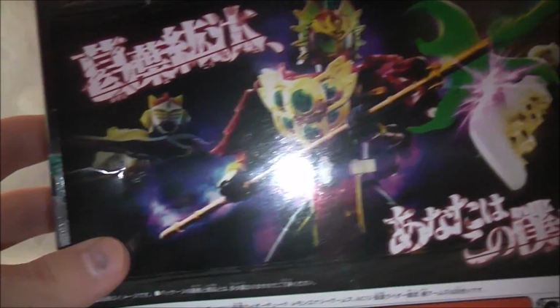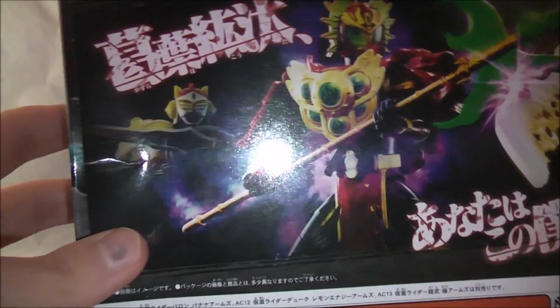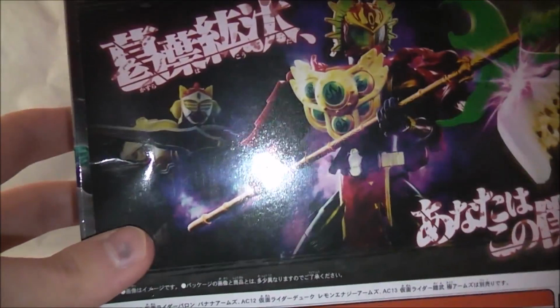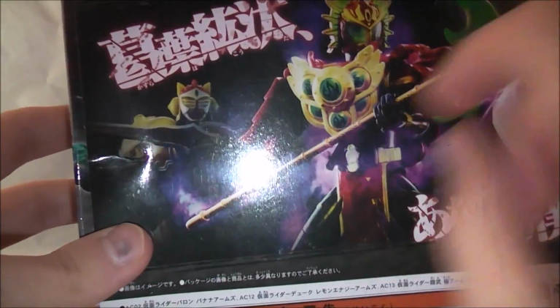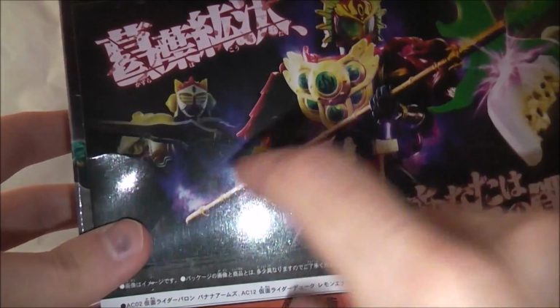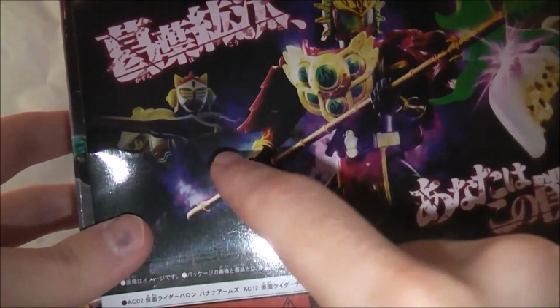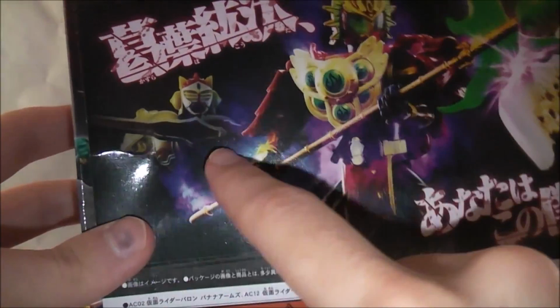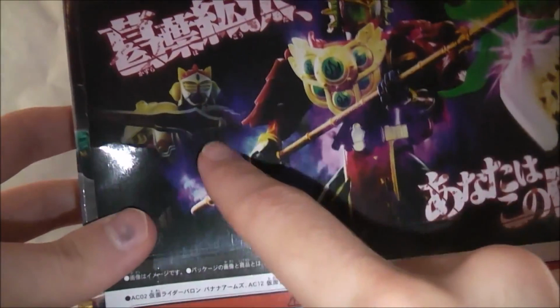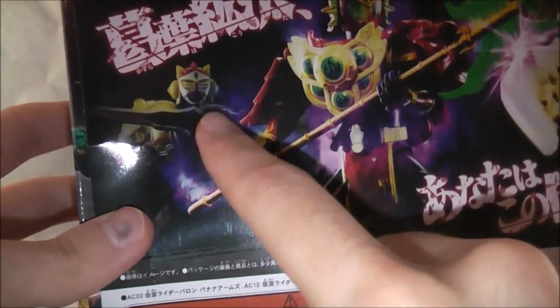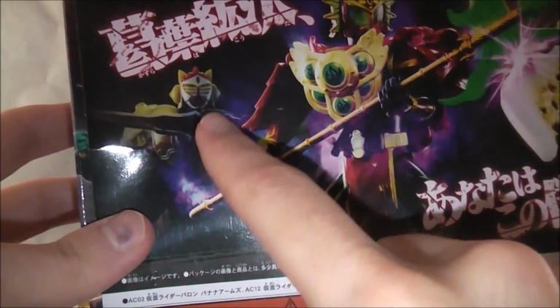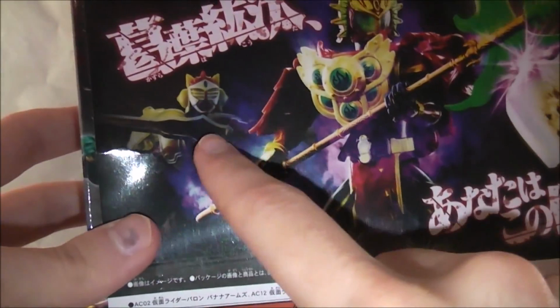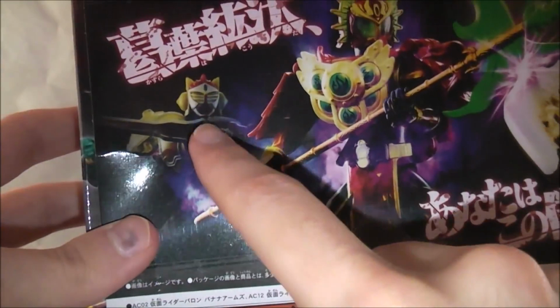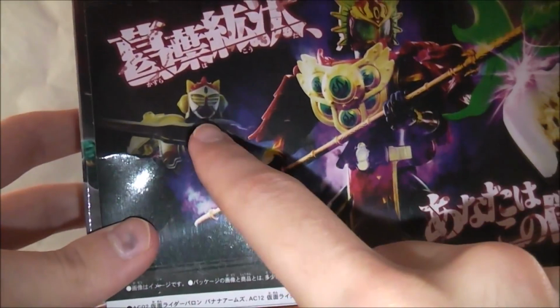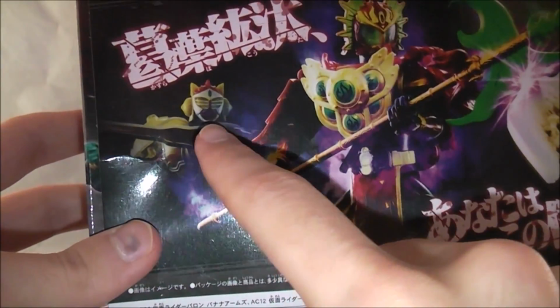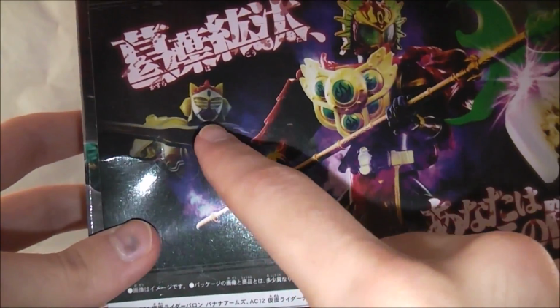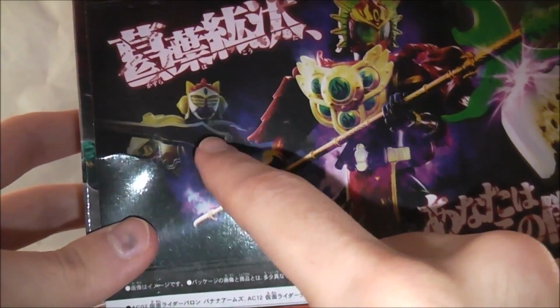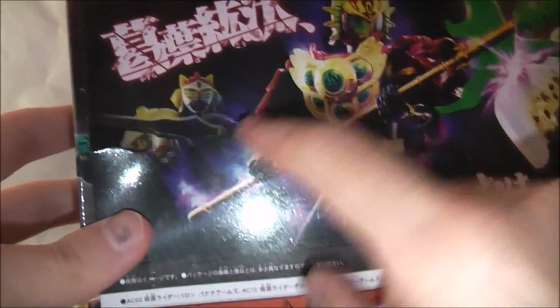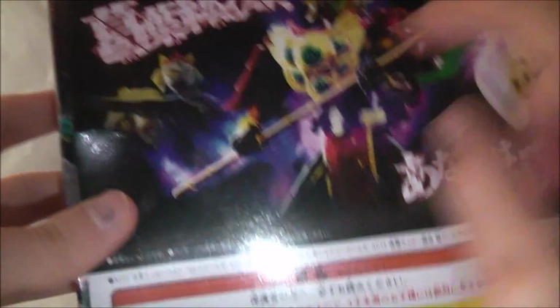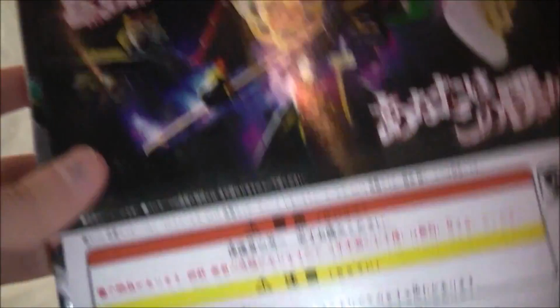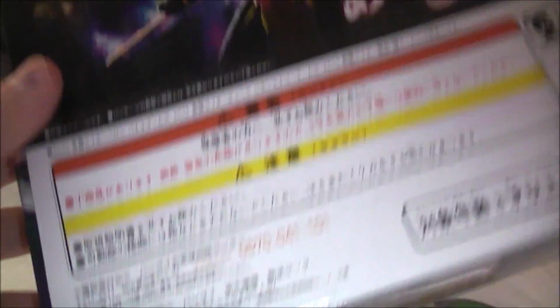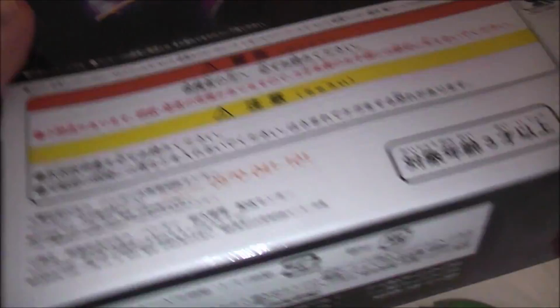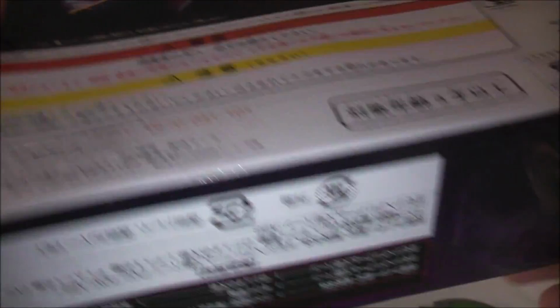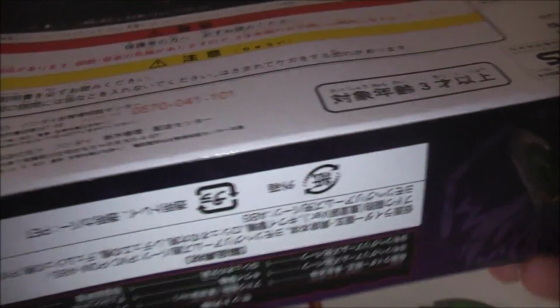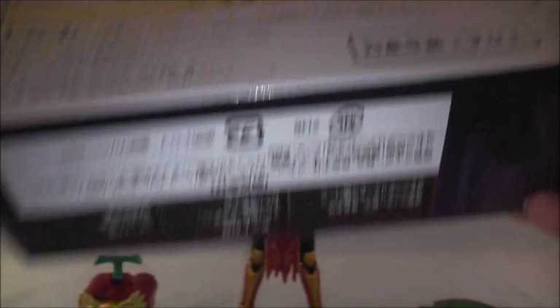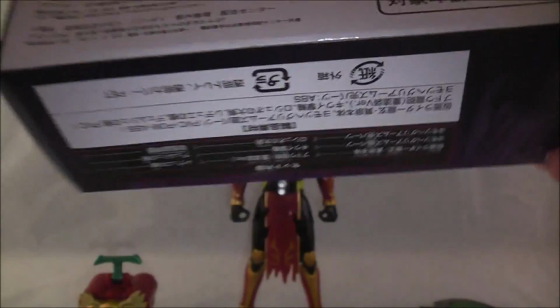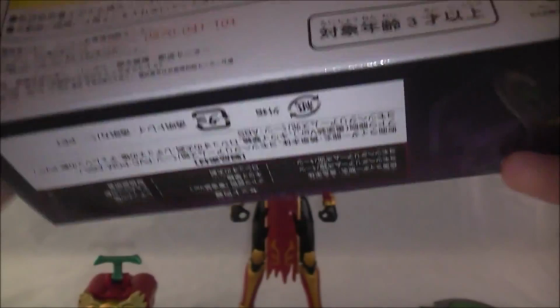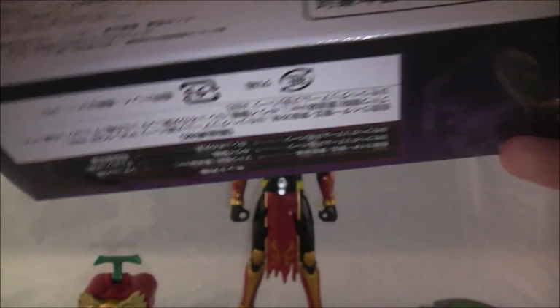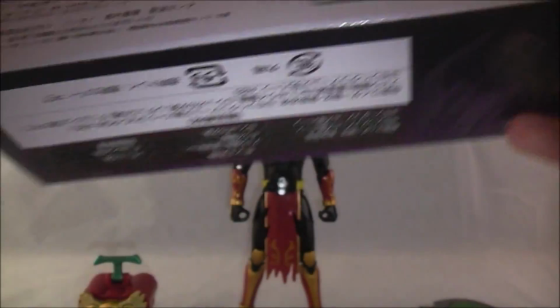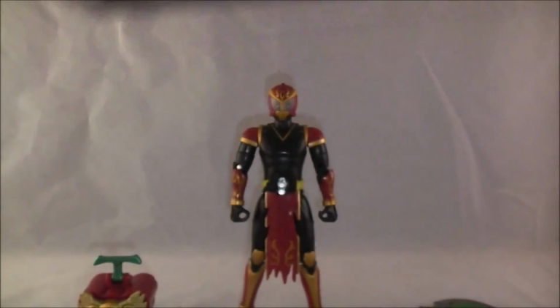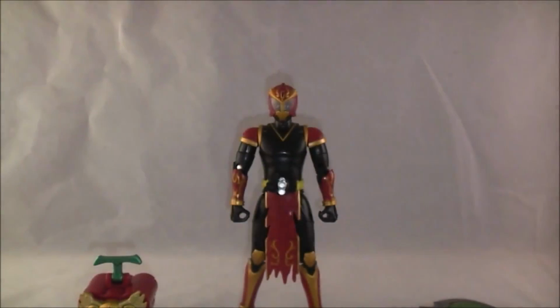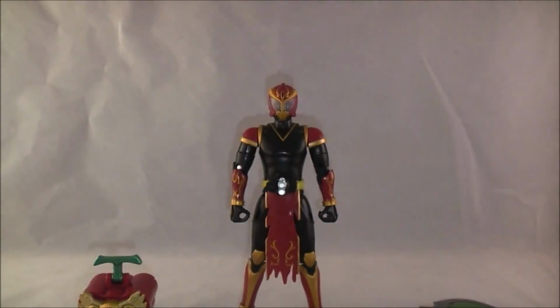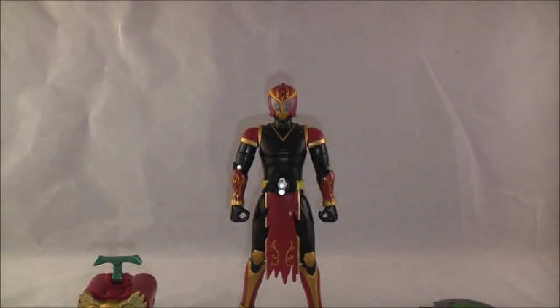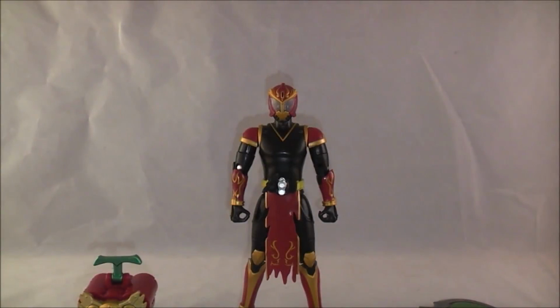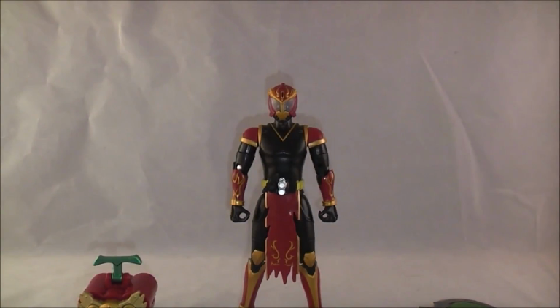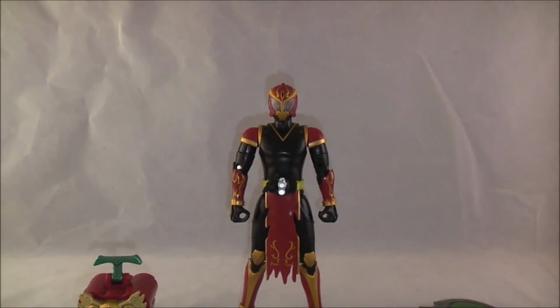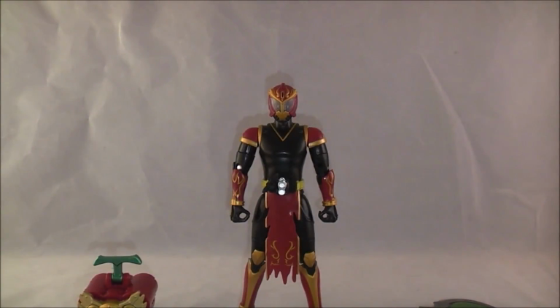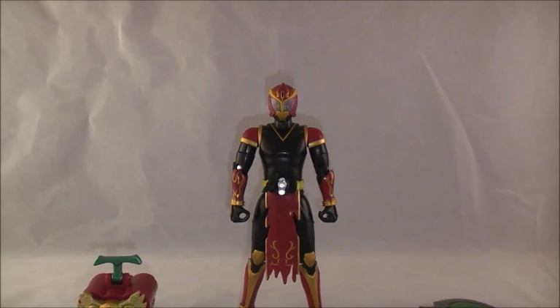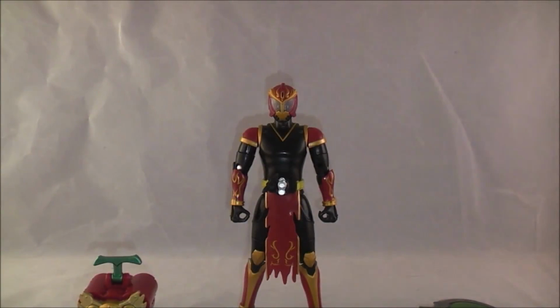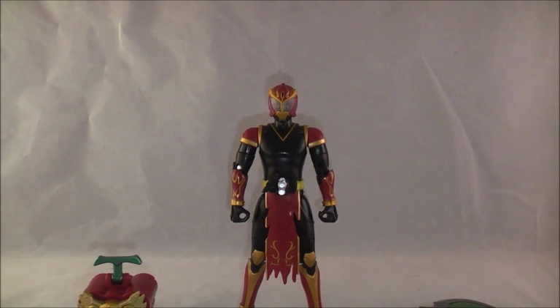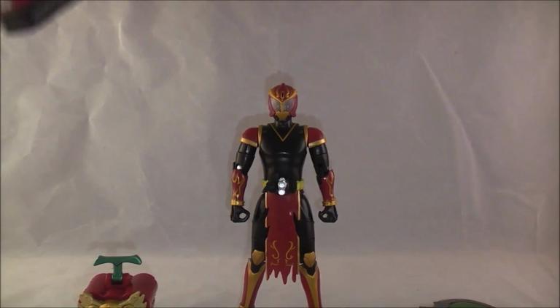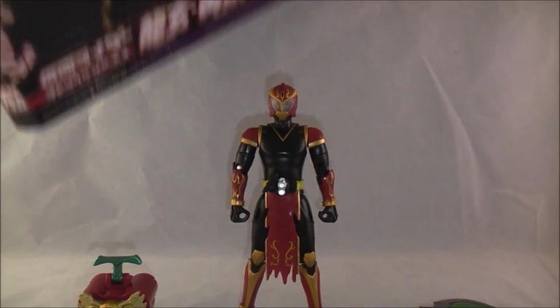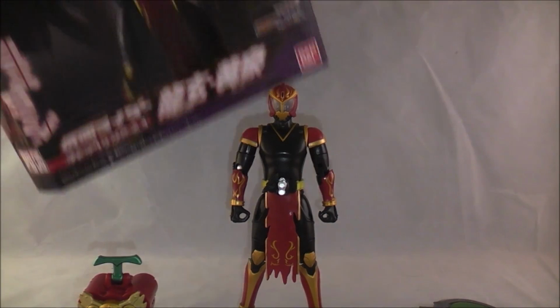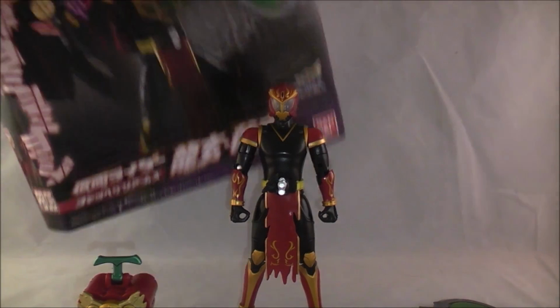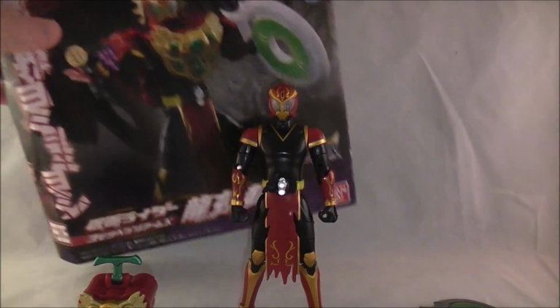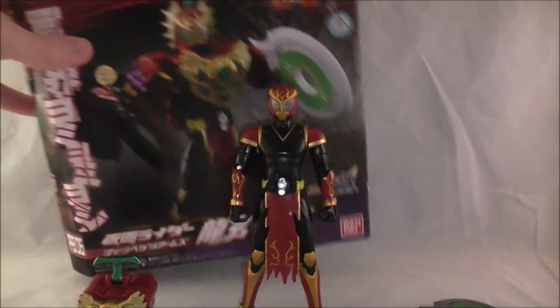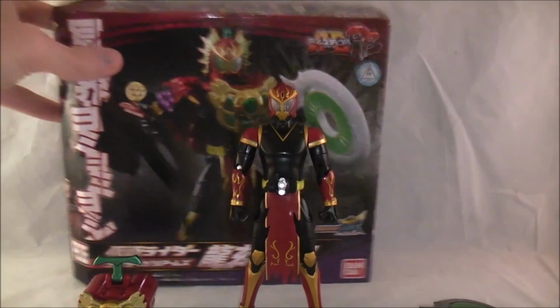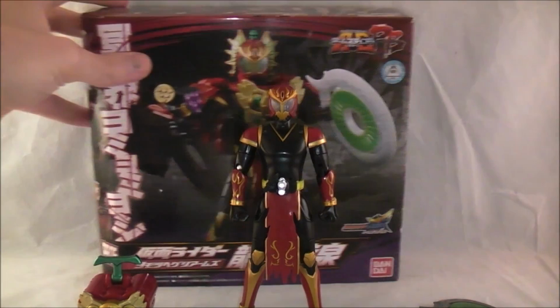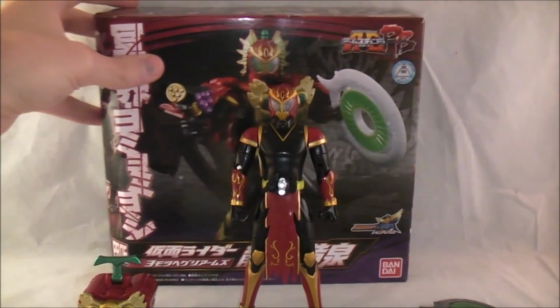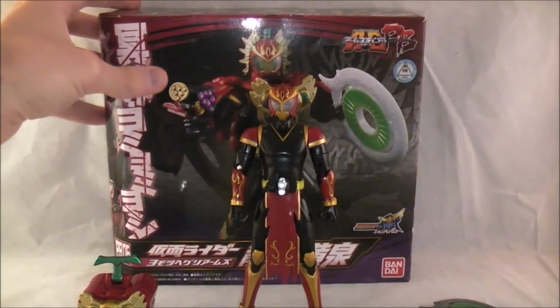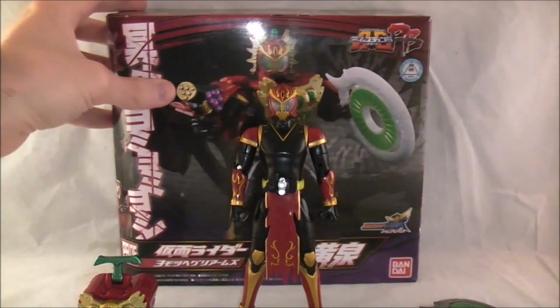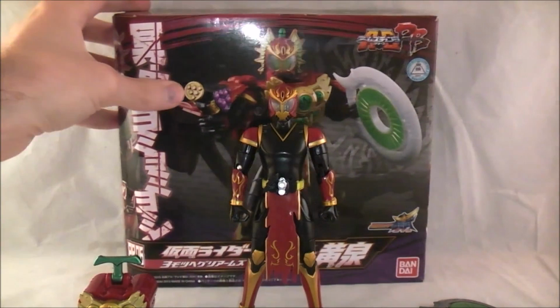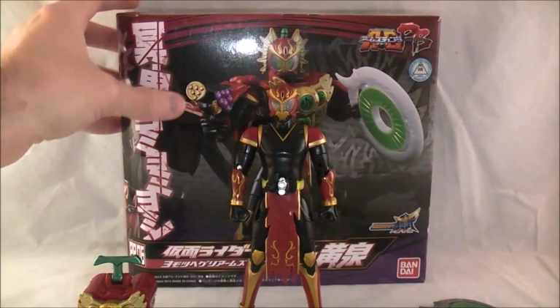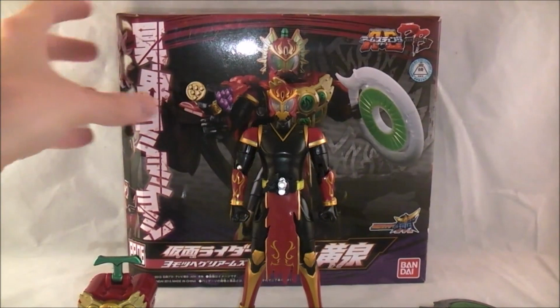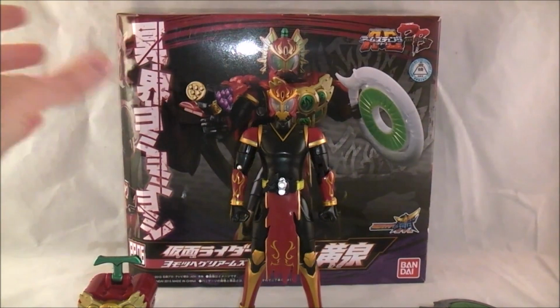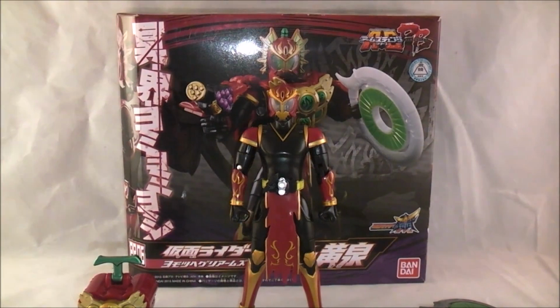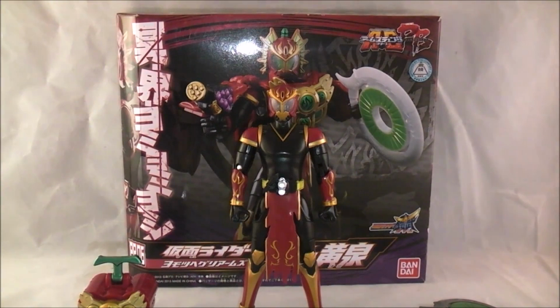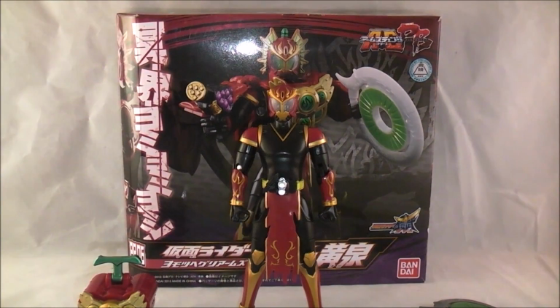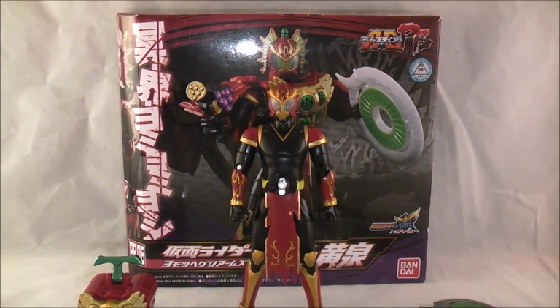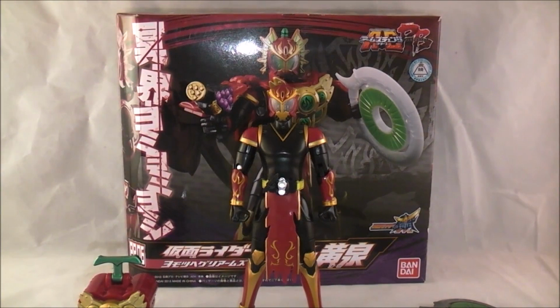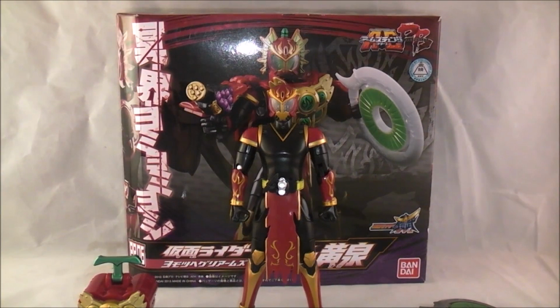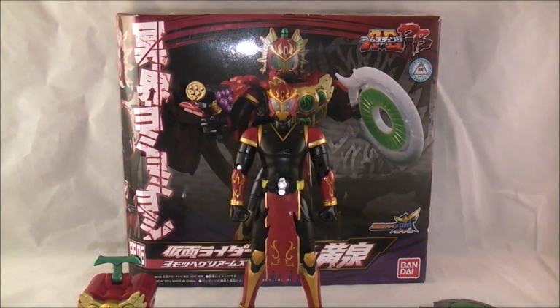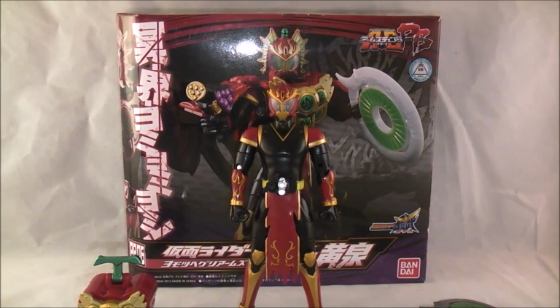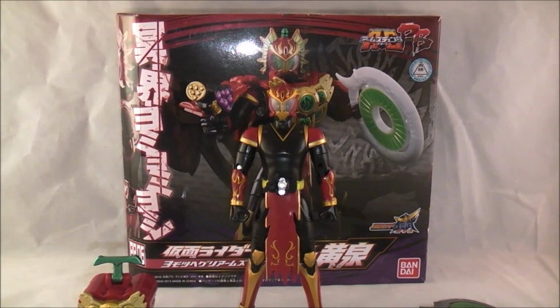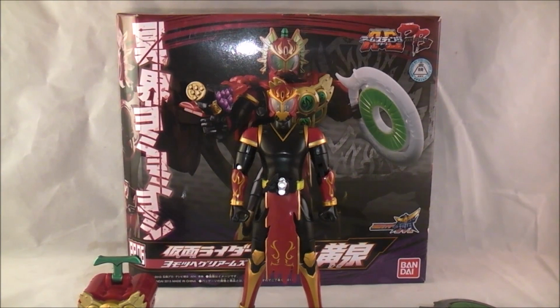The reason his box is so big is that he comes with three extra weapons - the weapons that belong to the Overlords, which is a really cool touch. On the bottom you get an in-show shot of him. So that's why his box is bigger - he actually comes with some extra pieces.